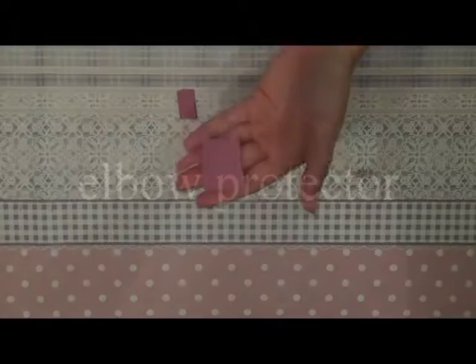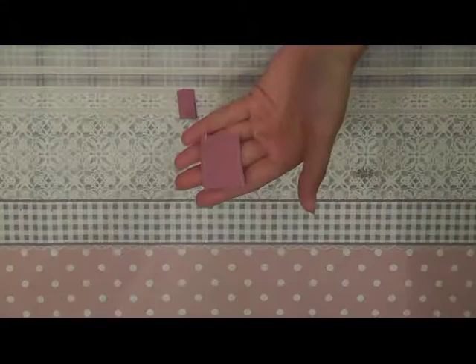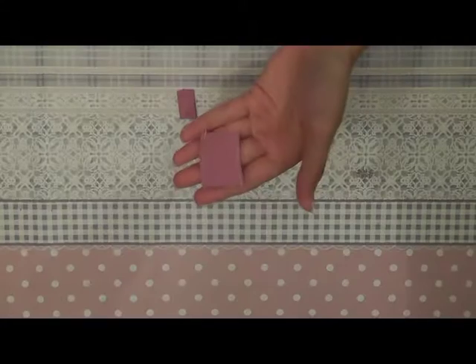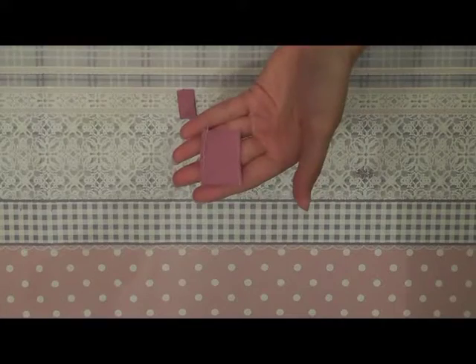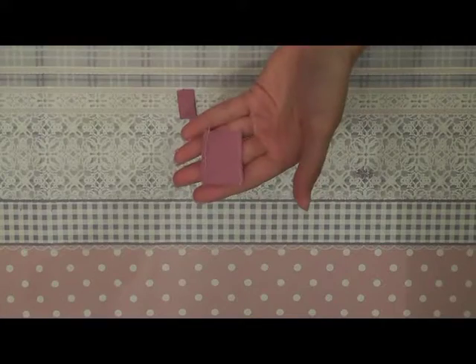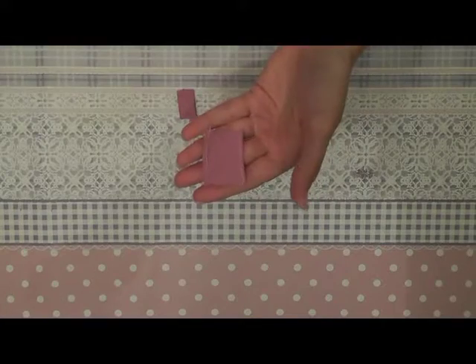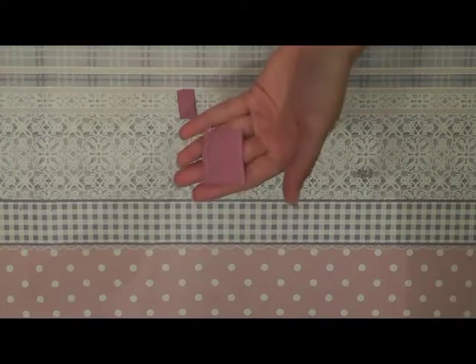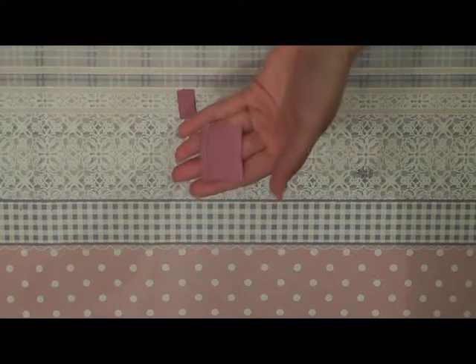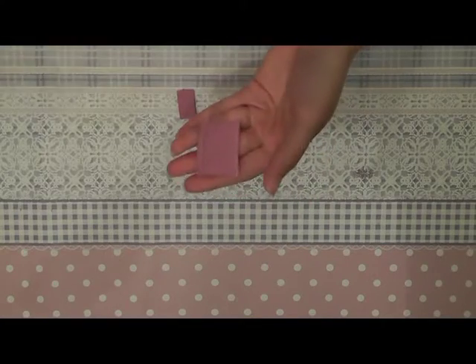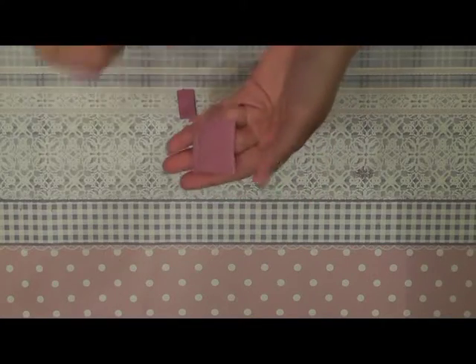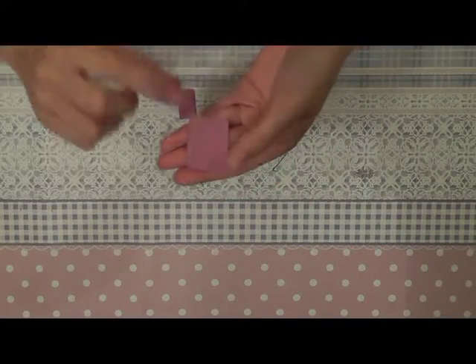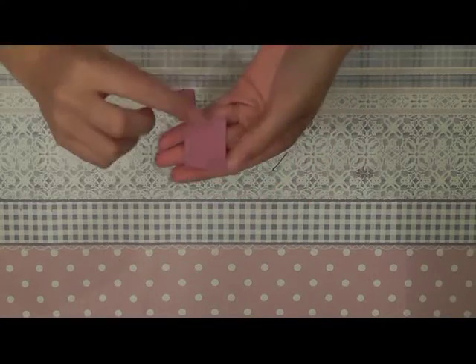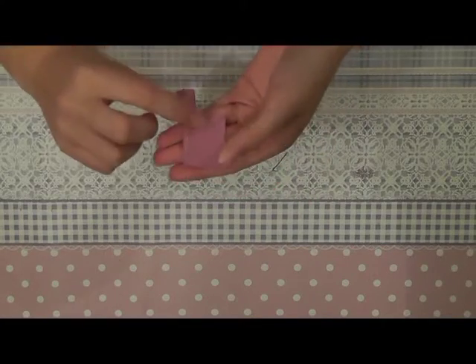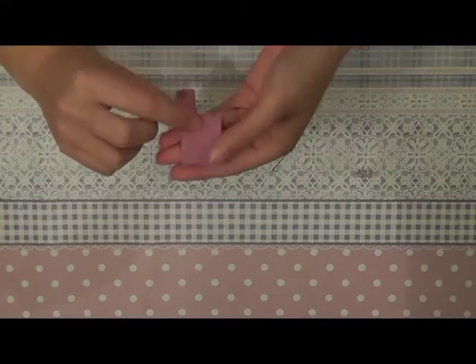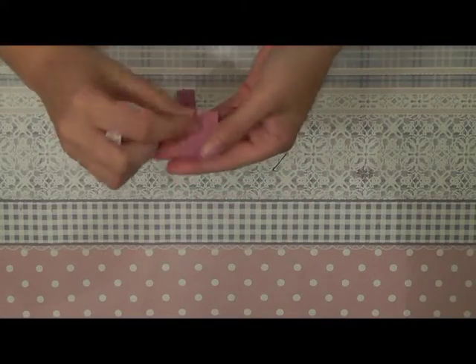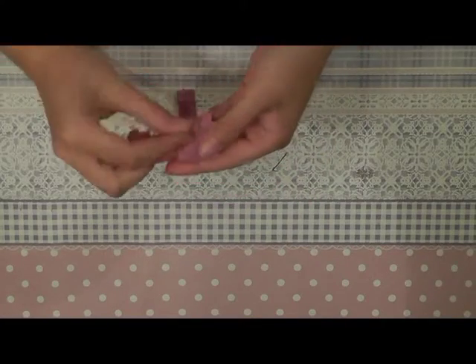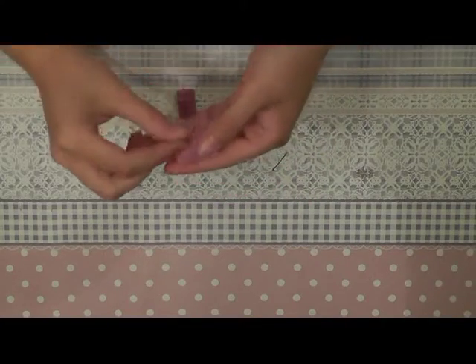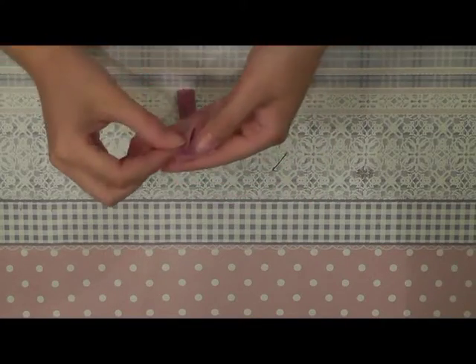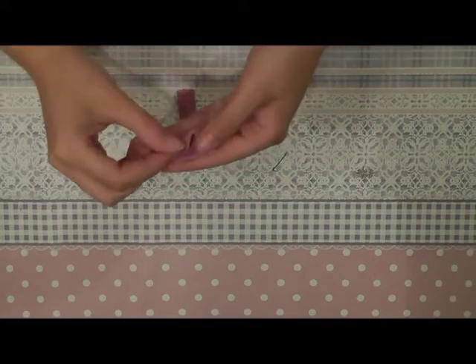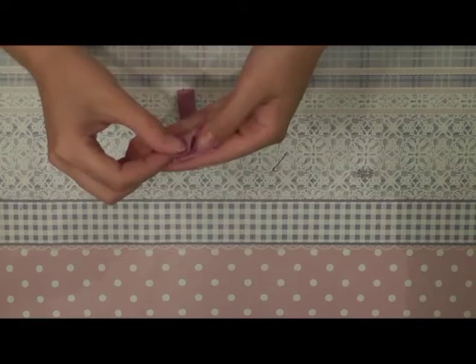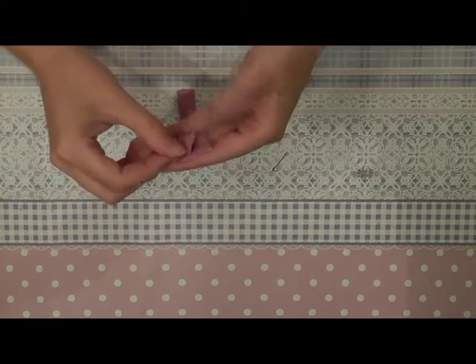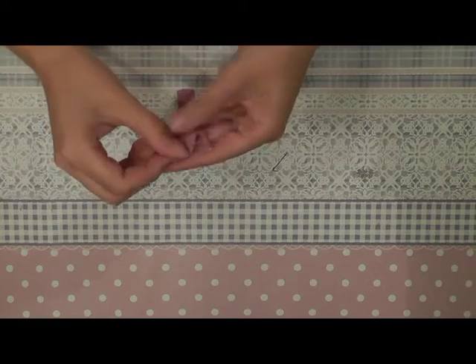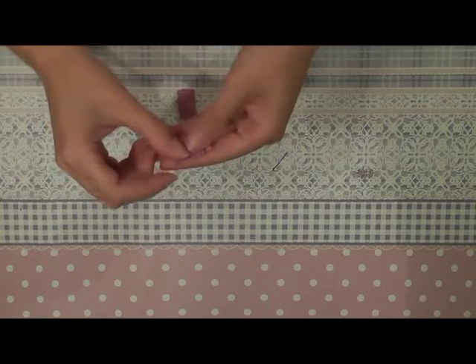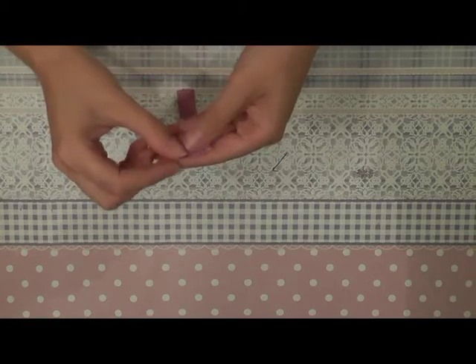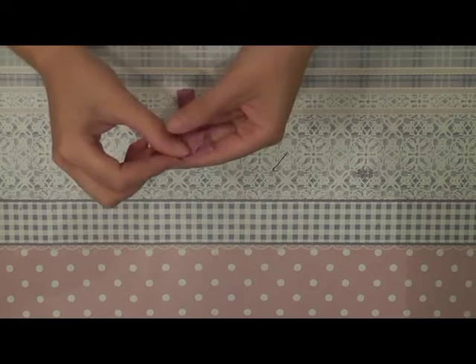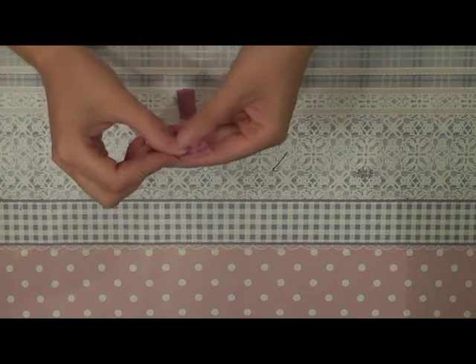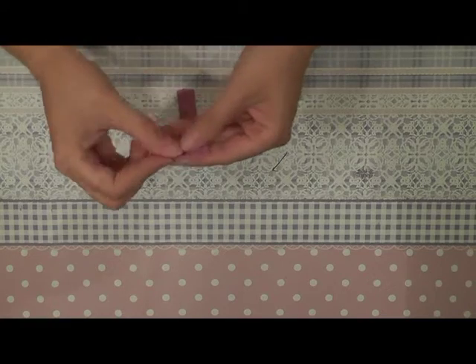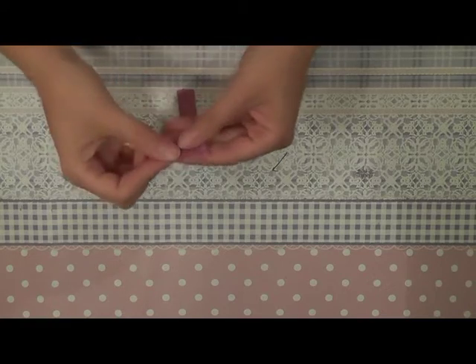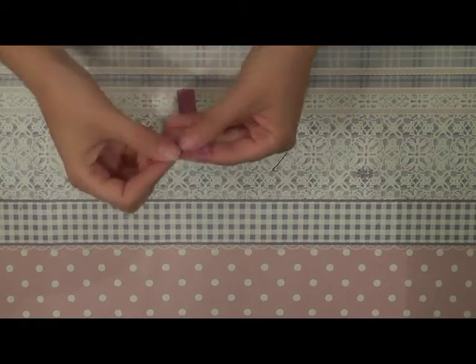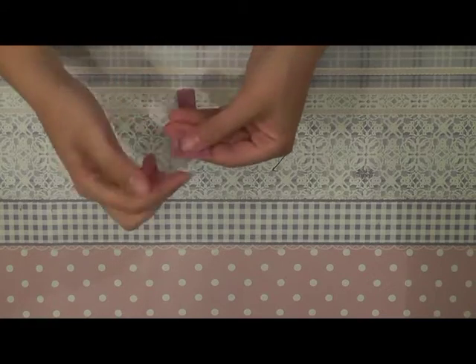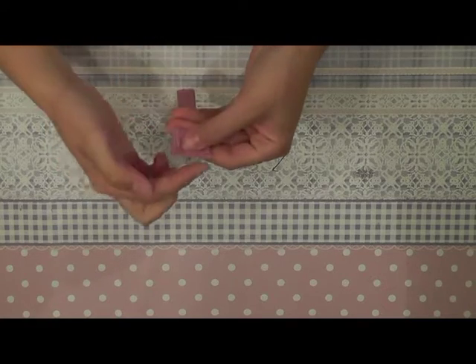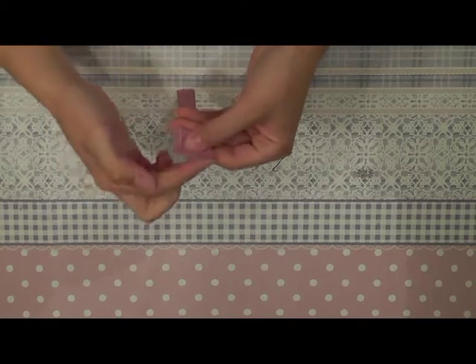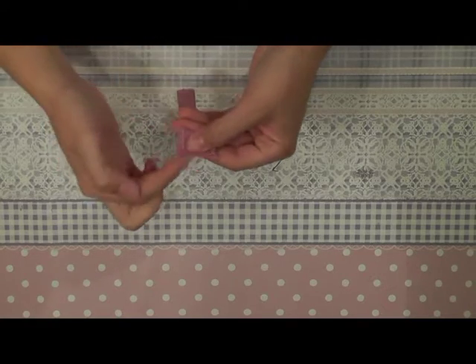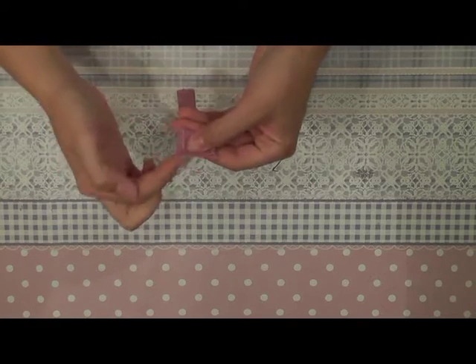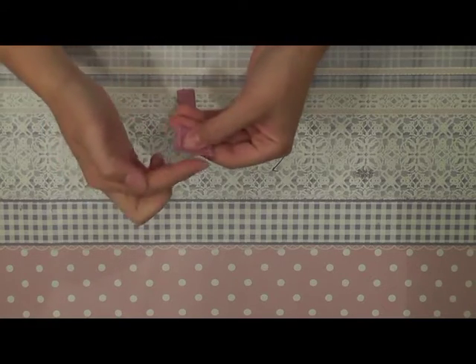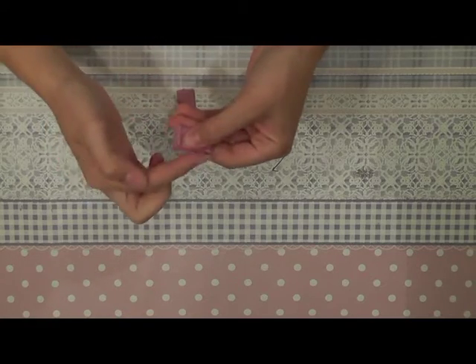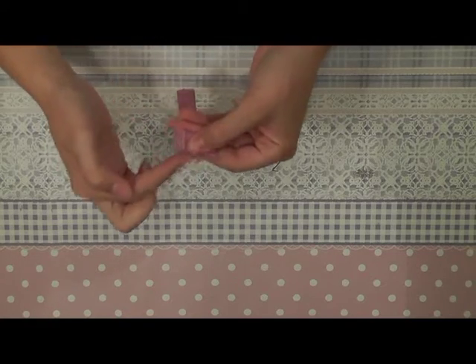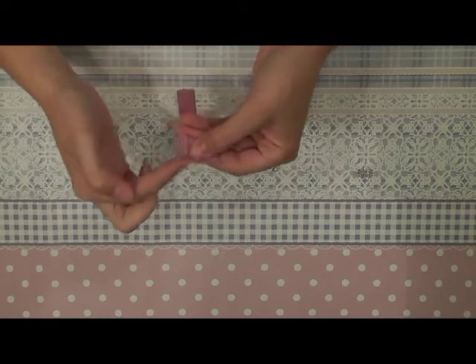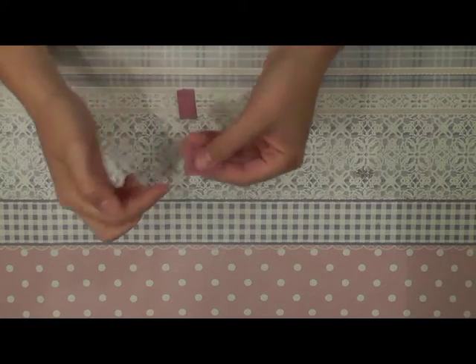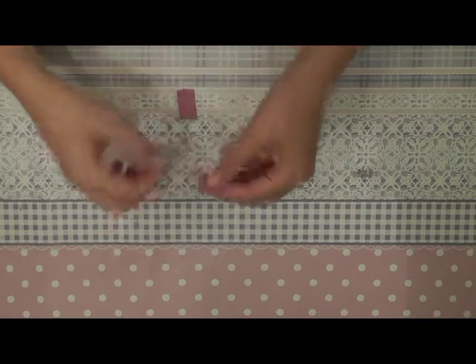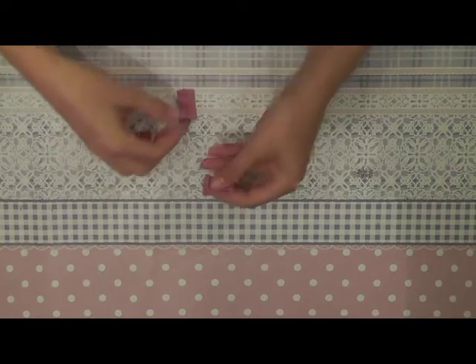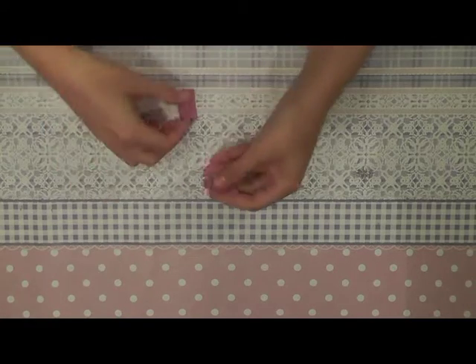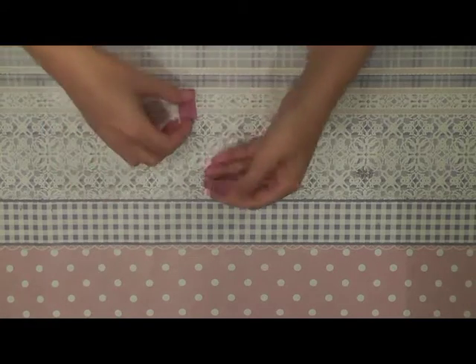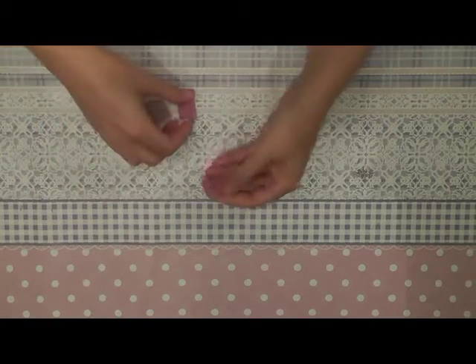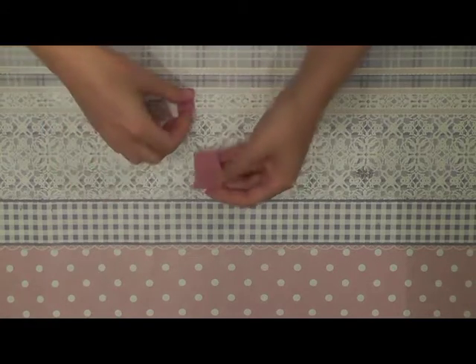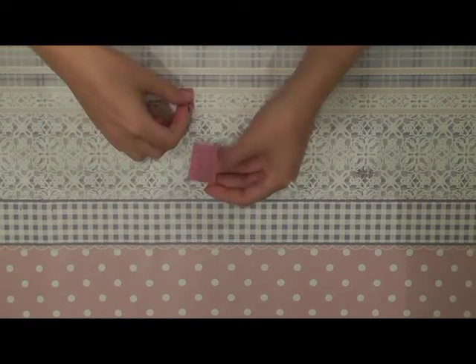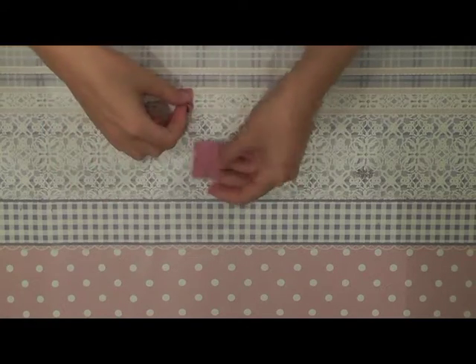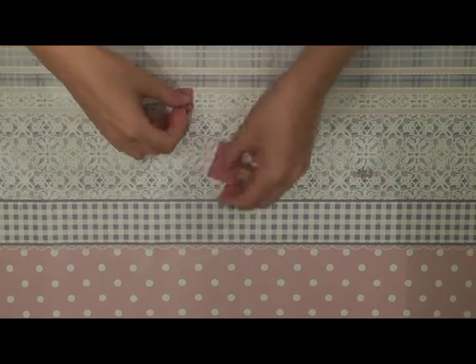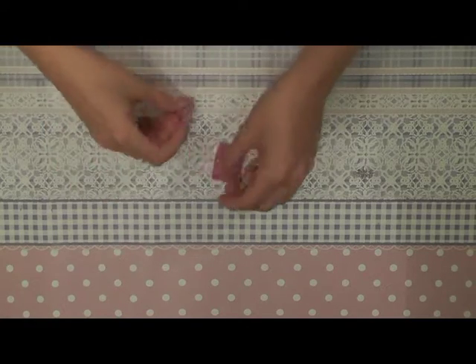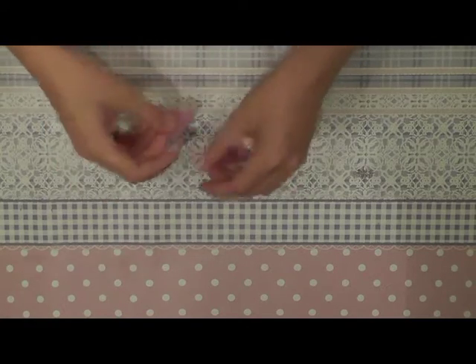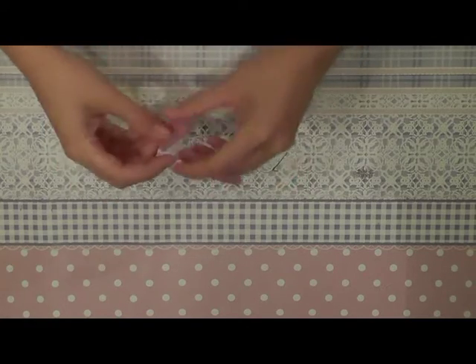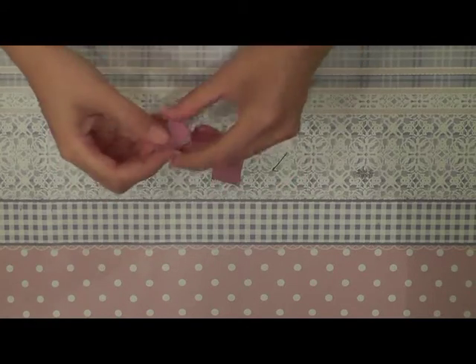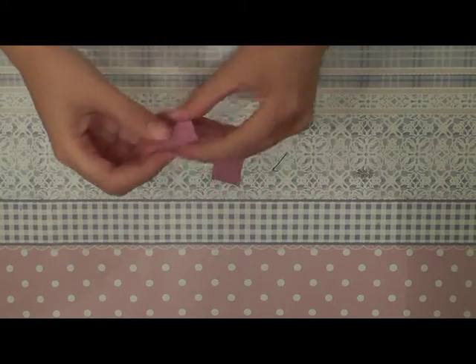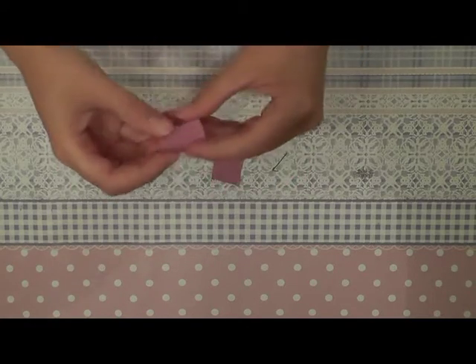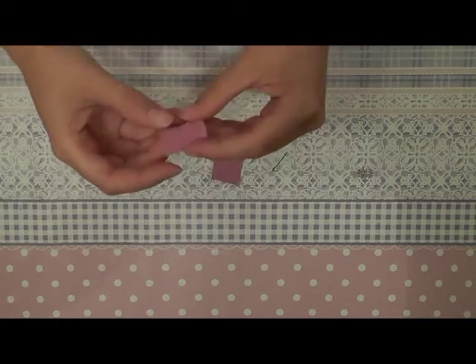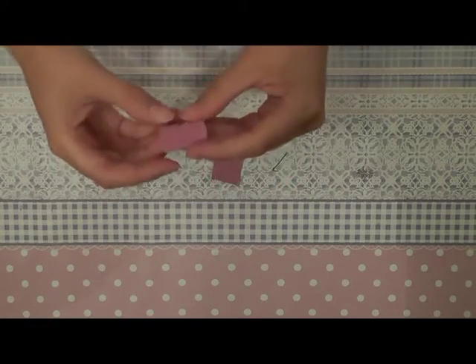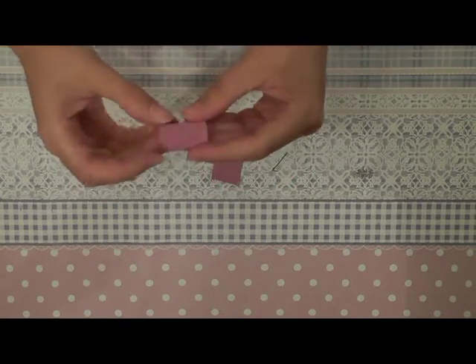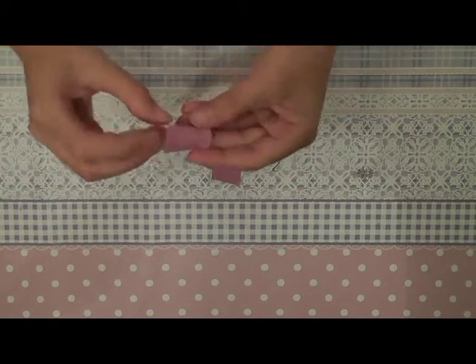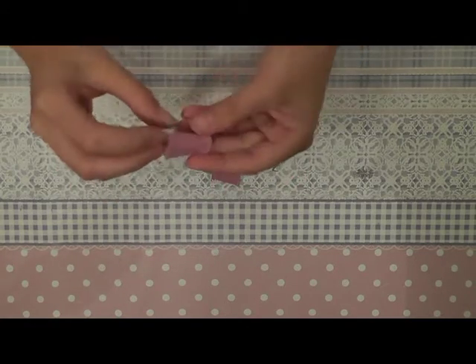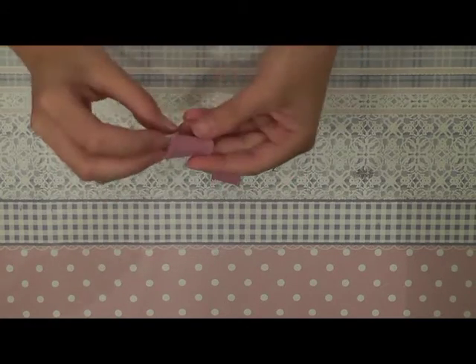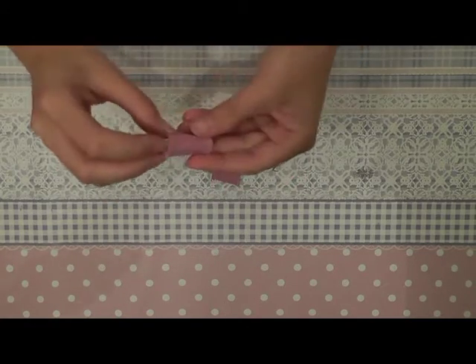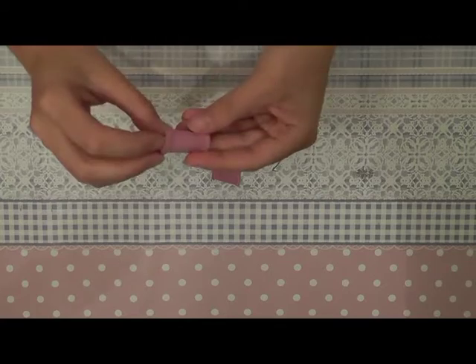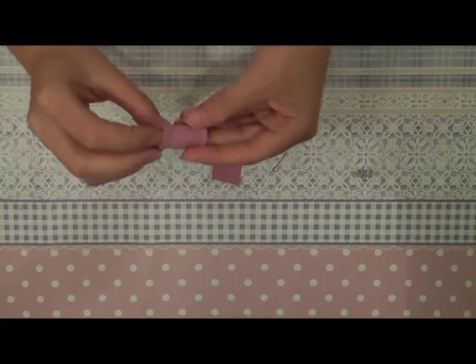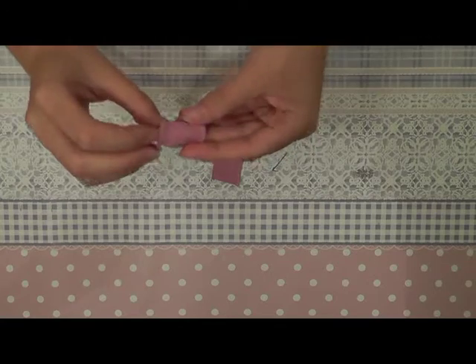For the elbow protector, you just need to double the fabric and sew them together here. If you turn it with the good side of the fabric on the outside, your elbow protector is already done.